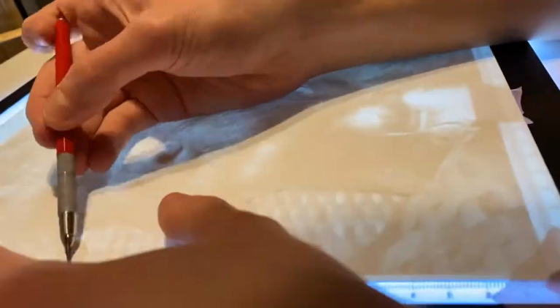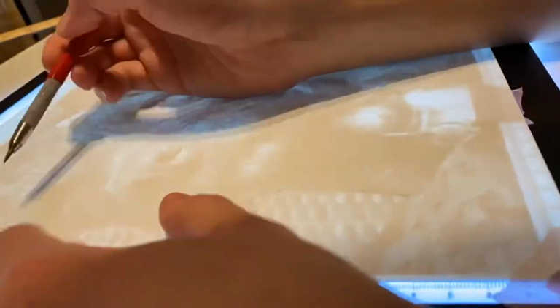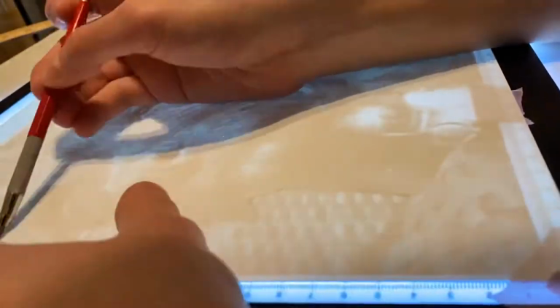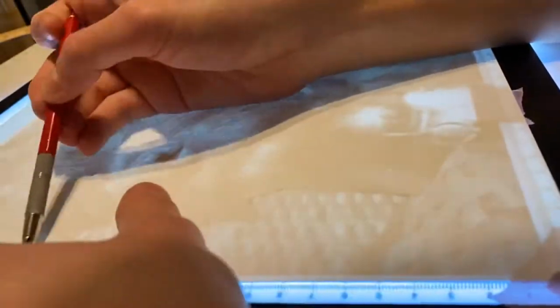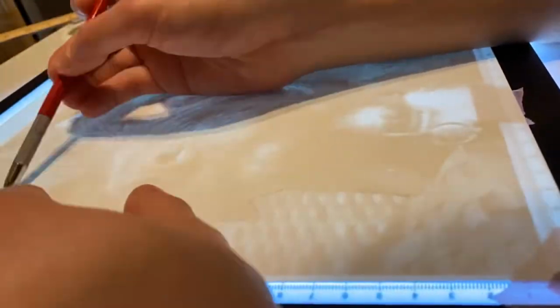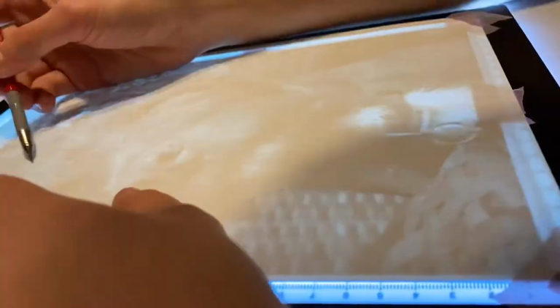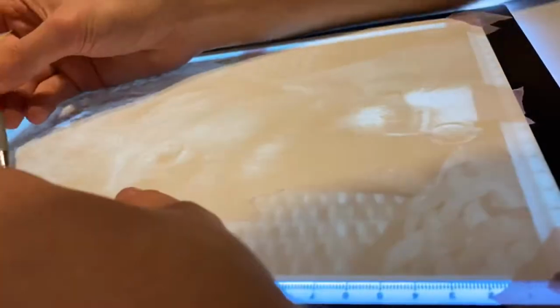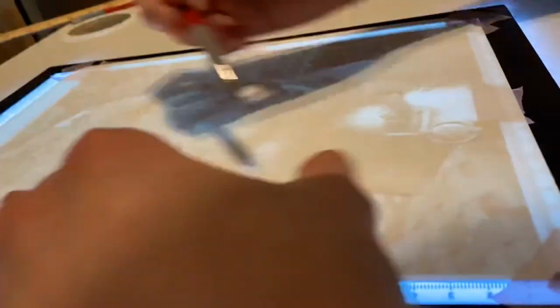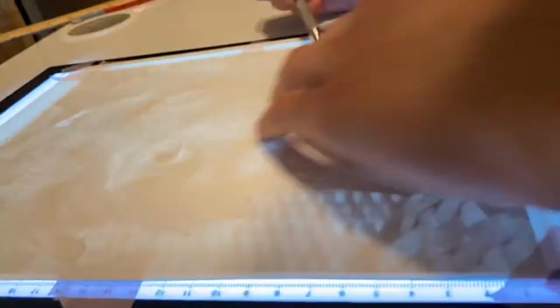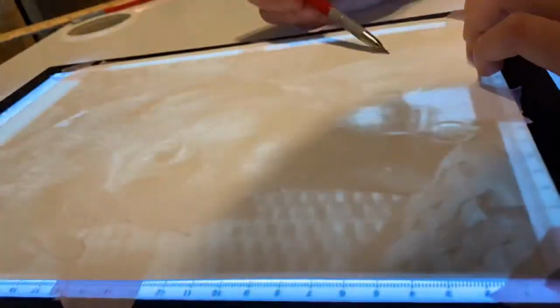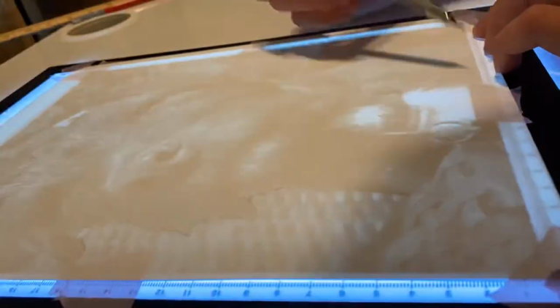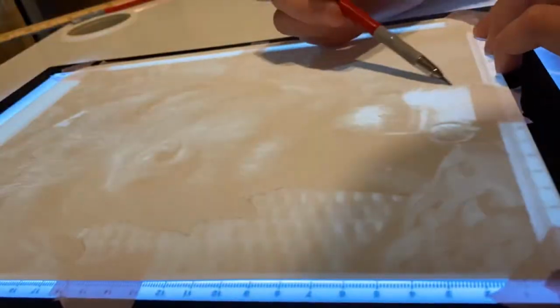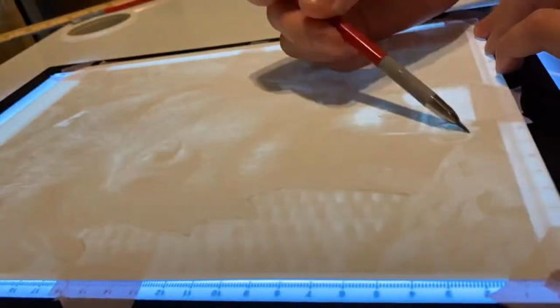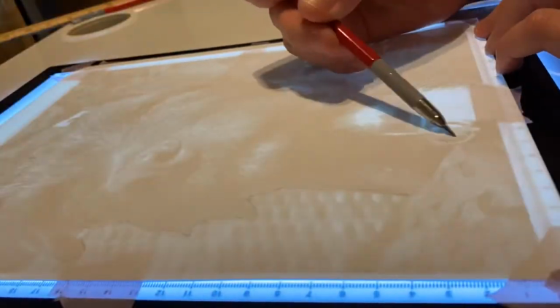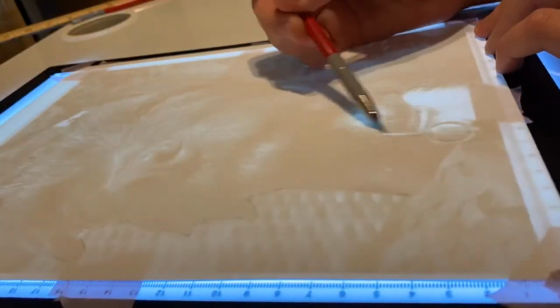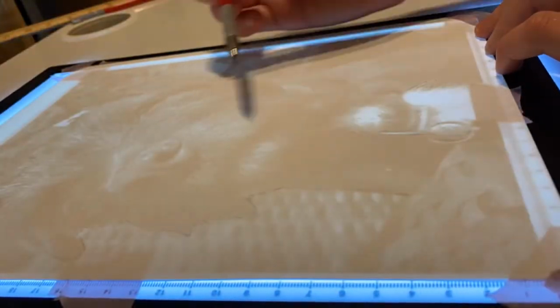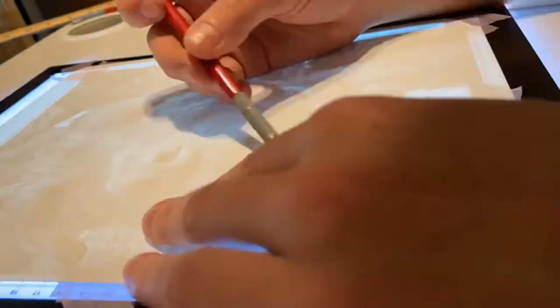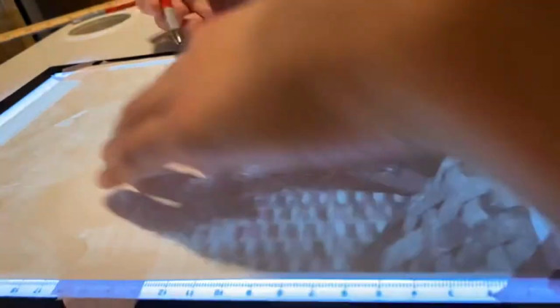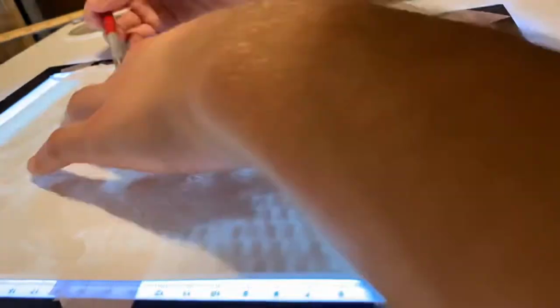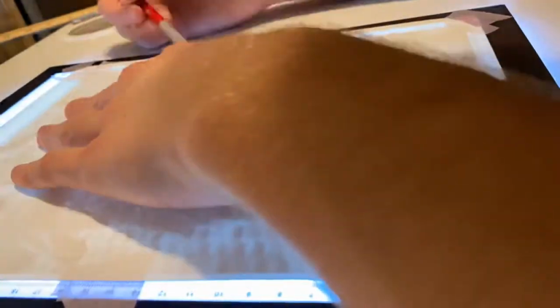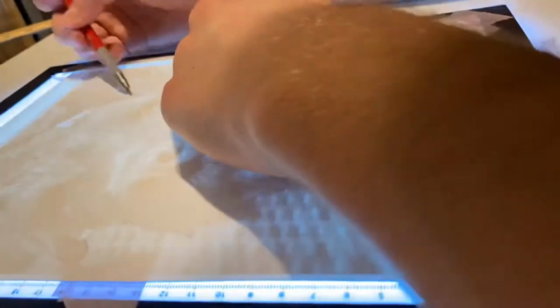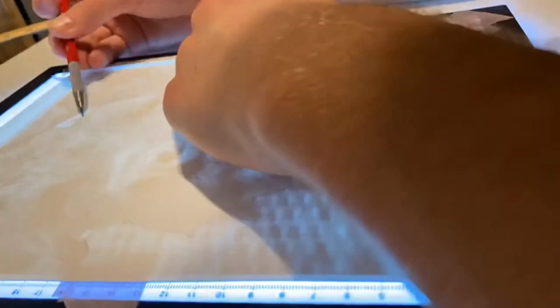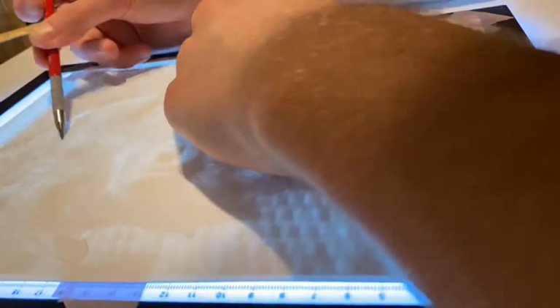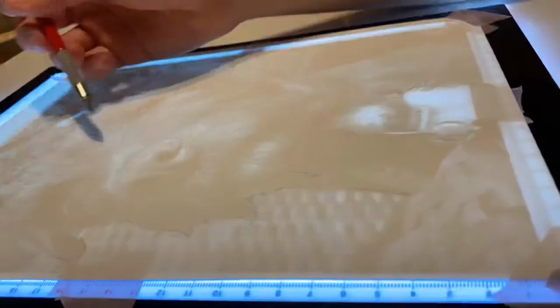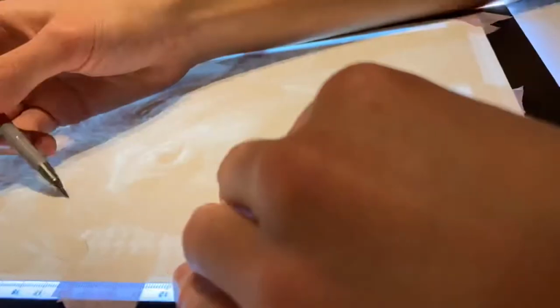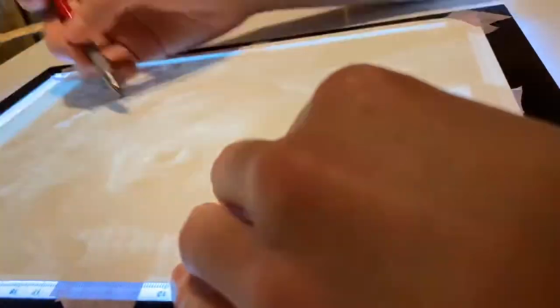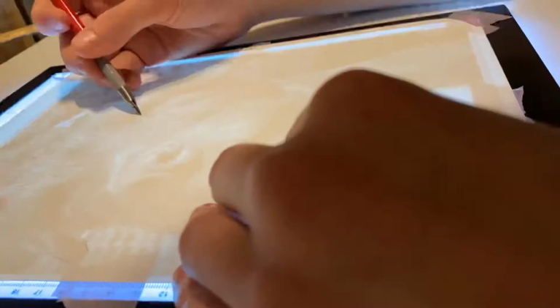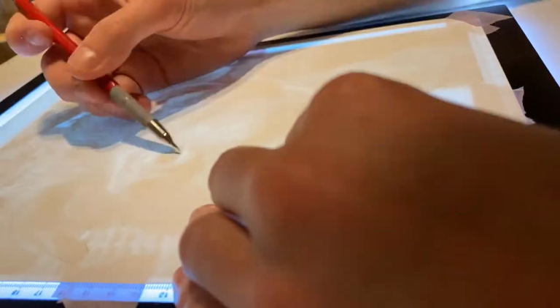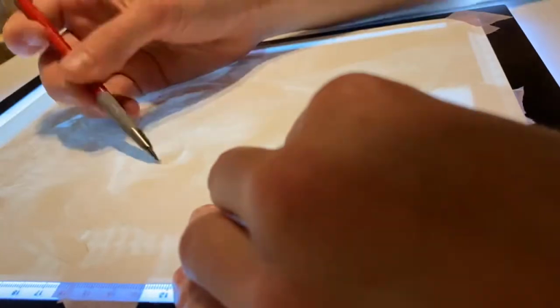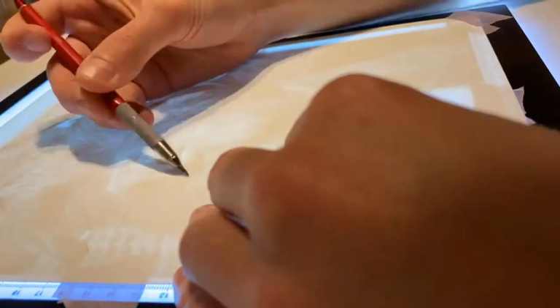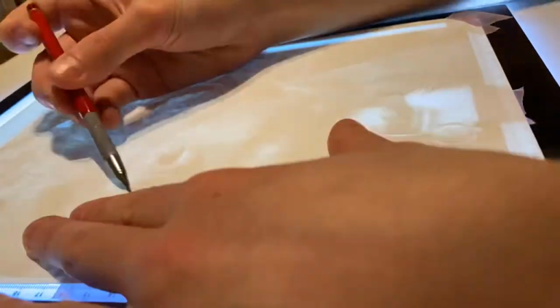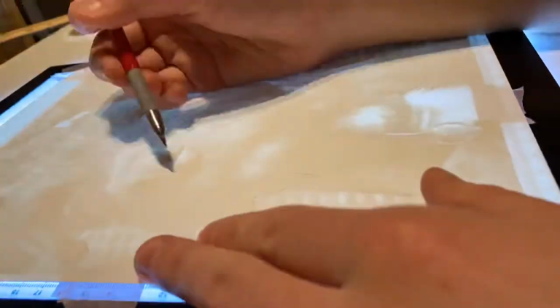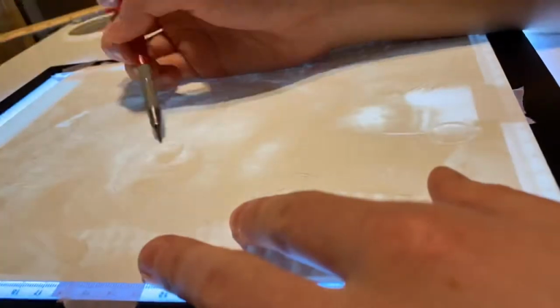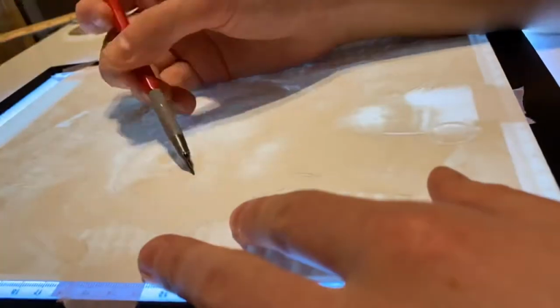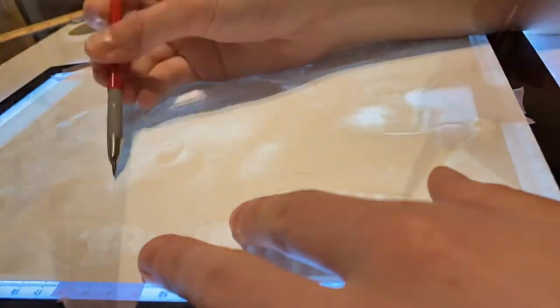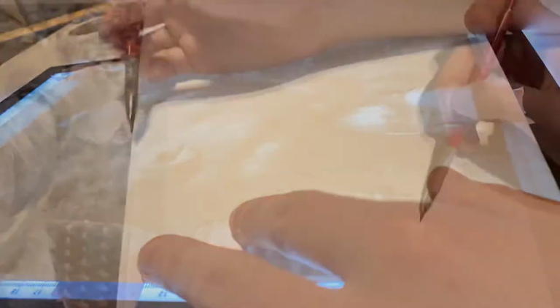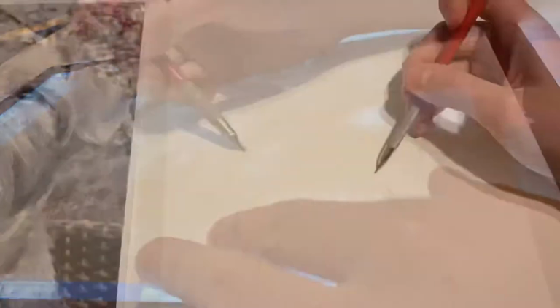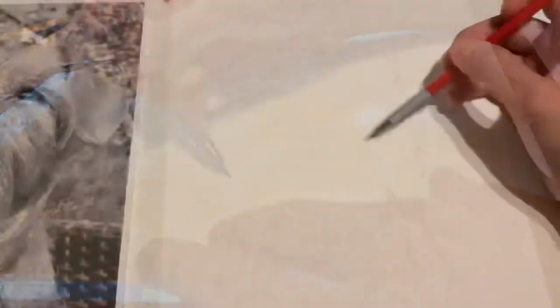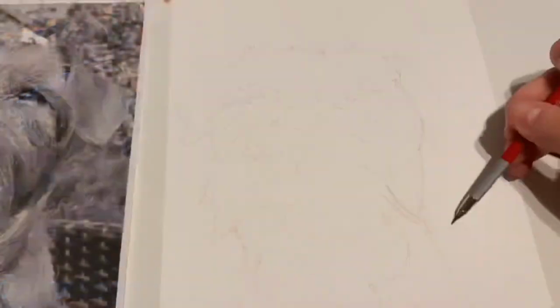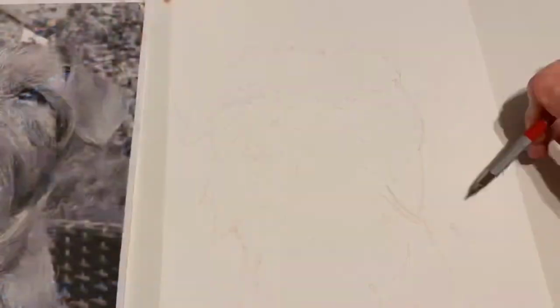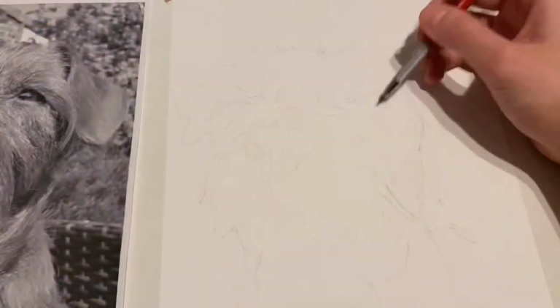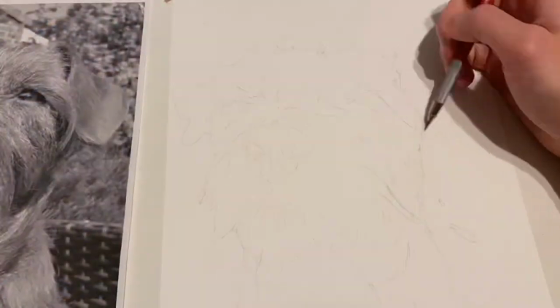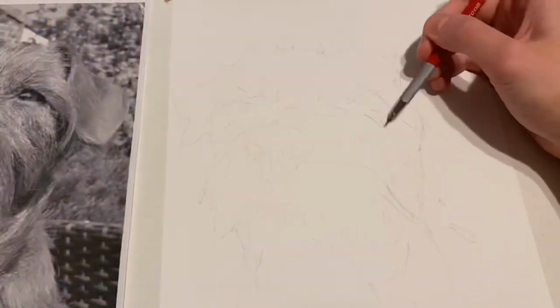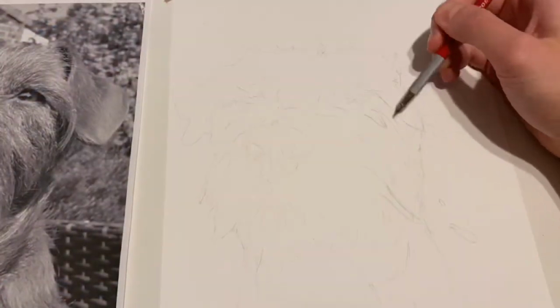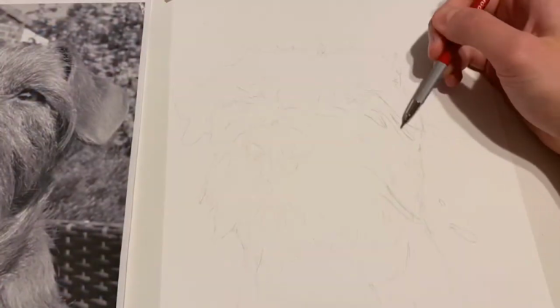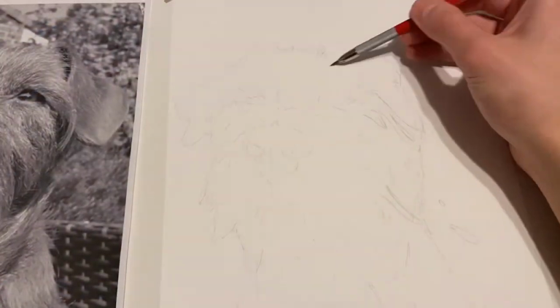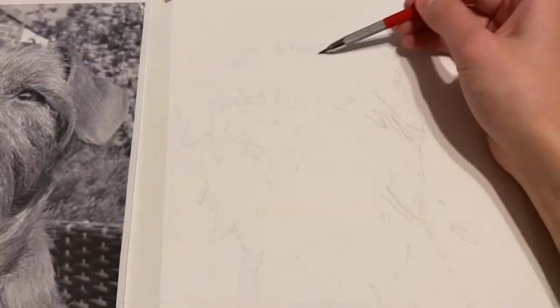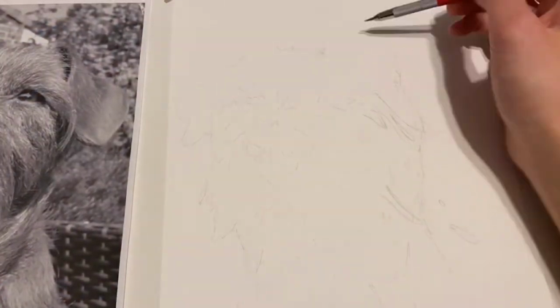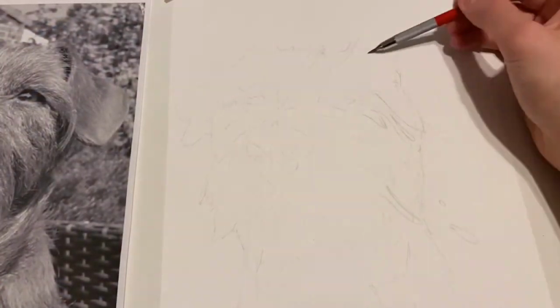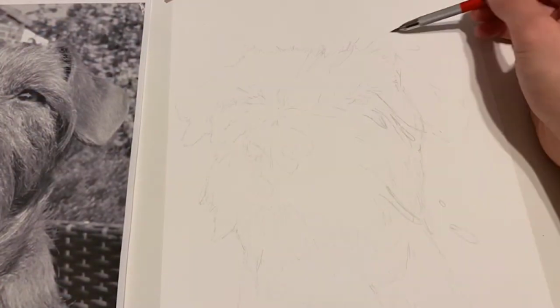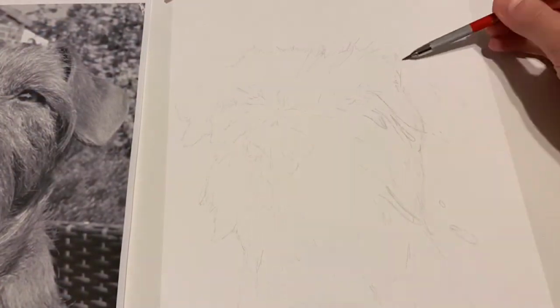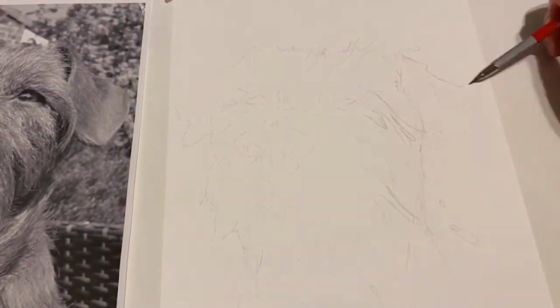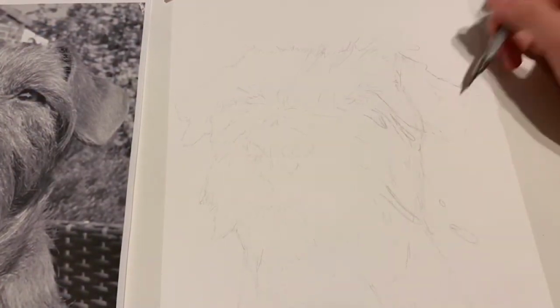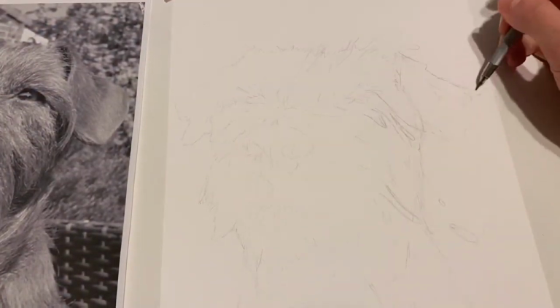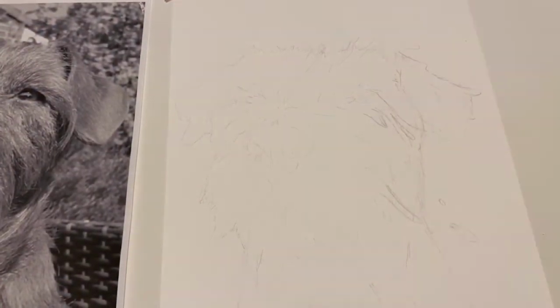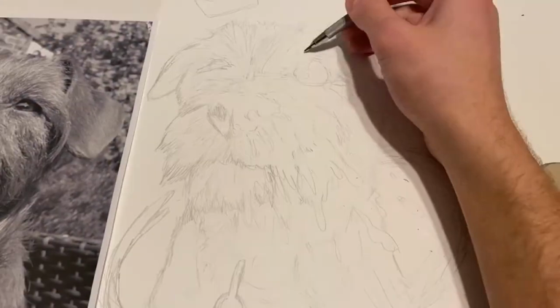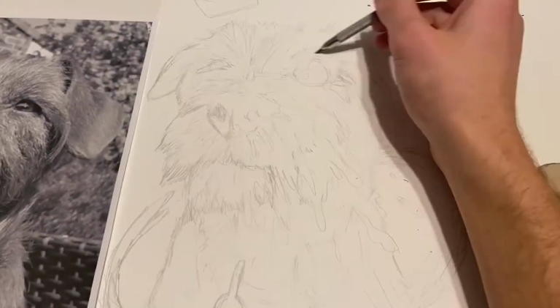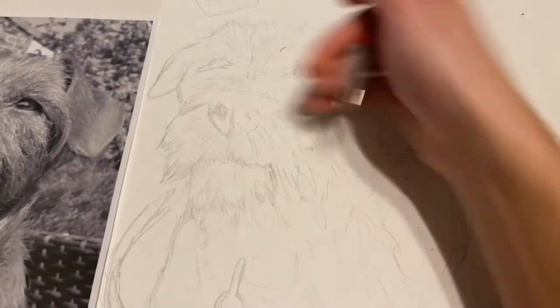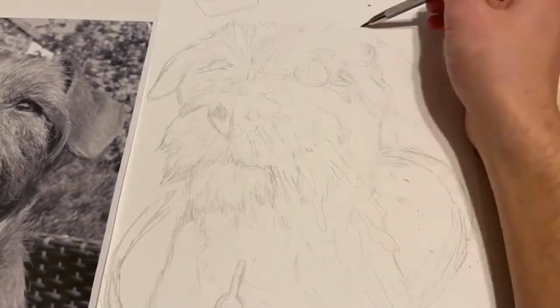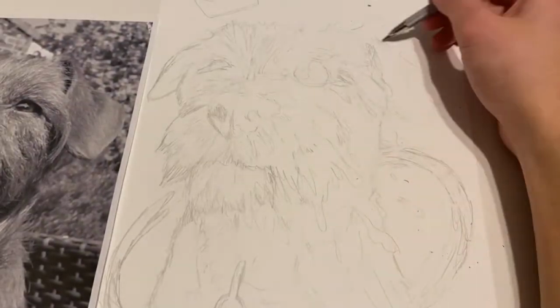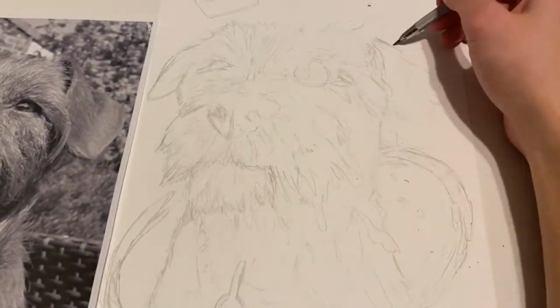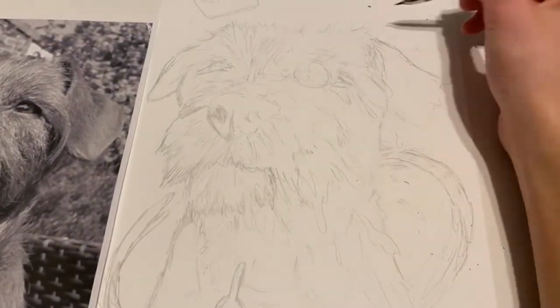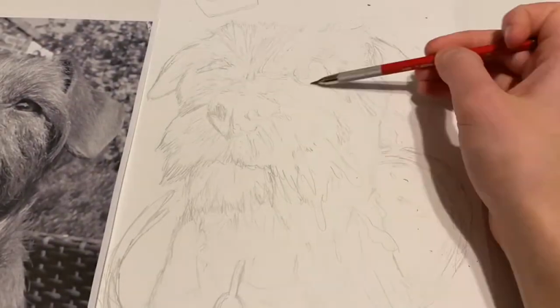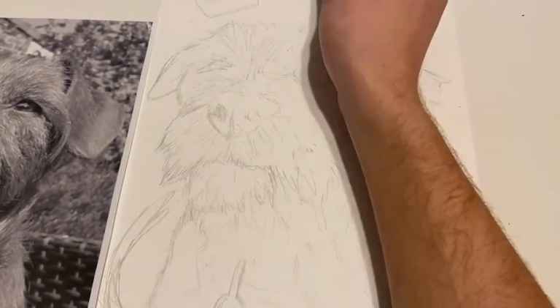I wanted to combine both my style and some of what Eve does in her channel. The left side will be colored pencil and the right side will be marker.